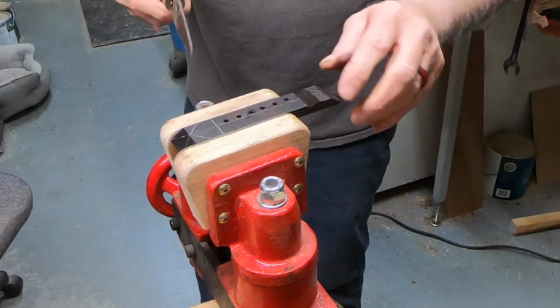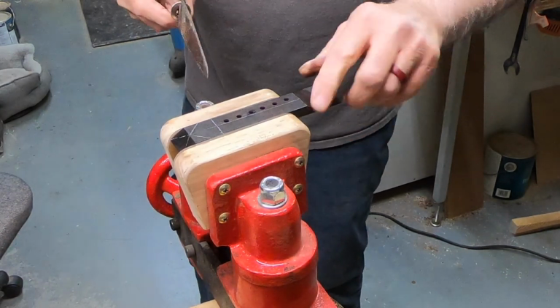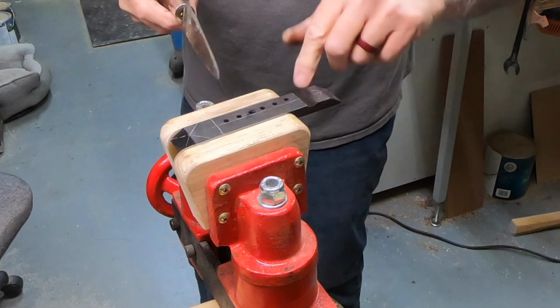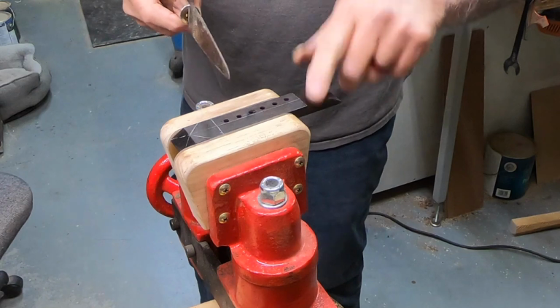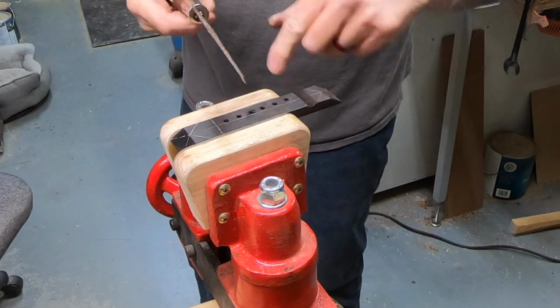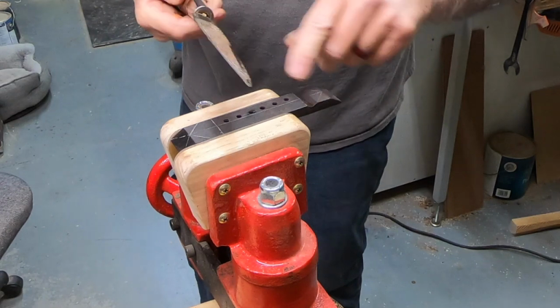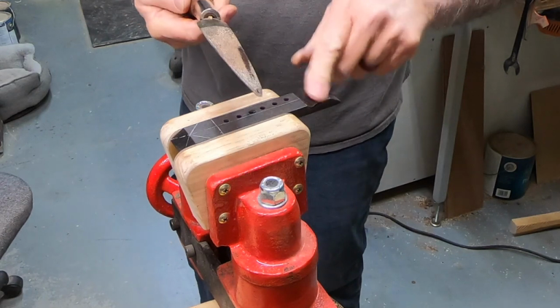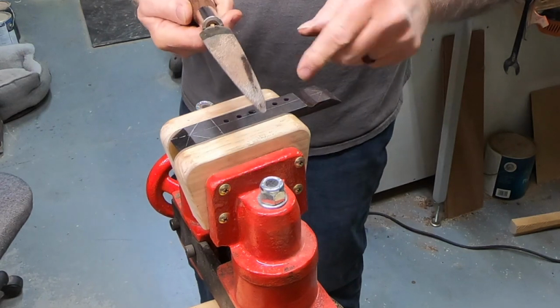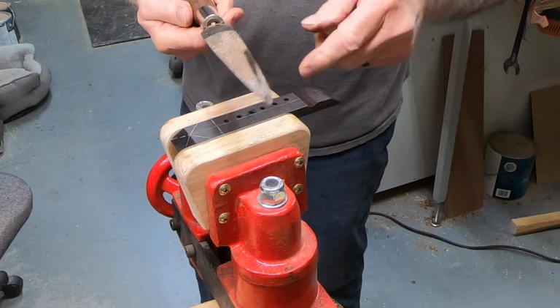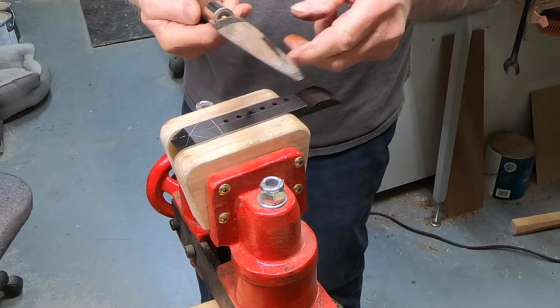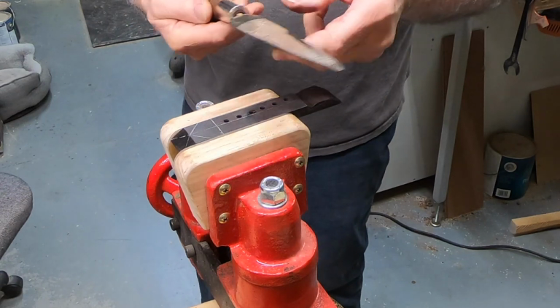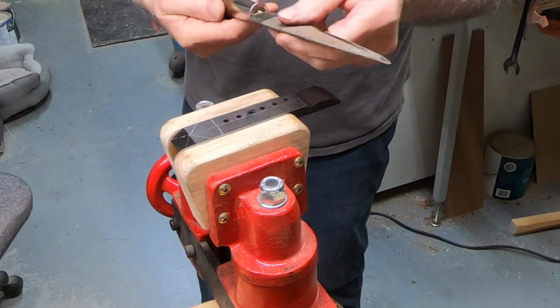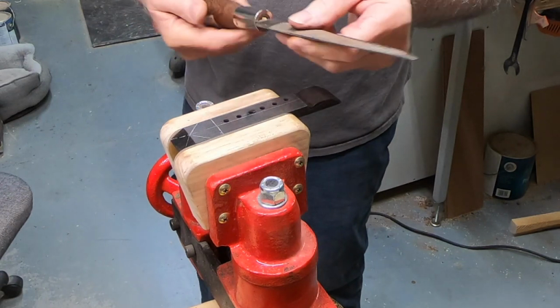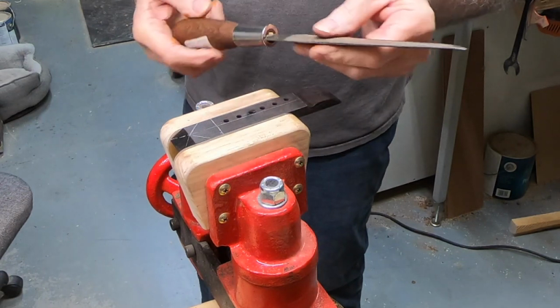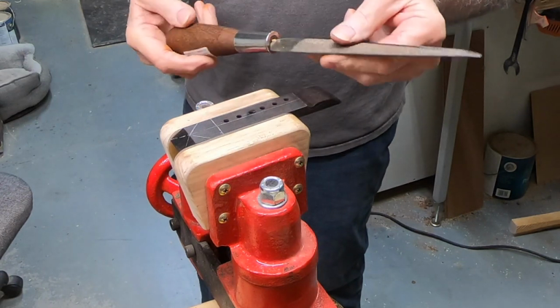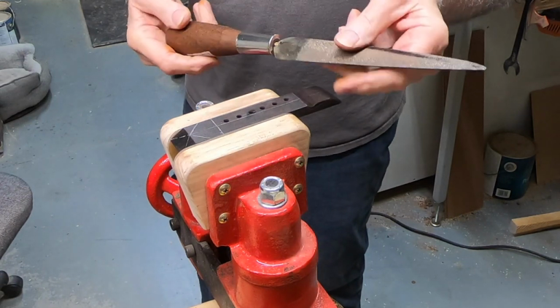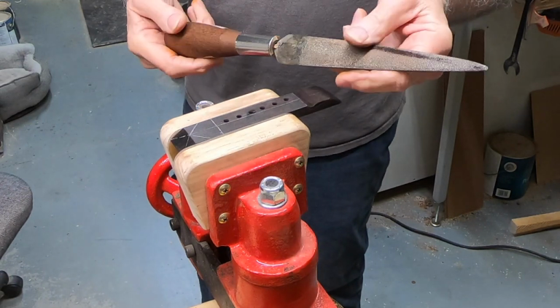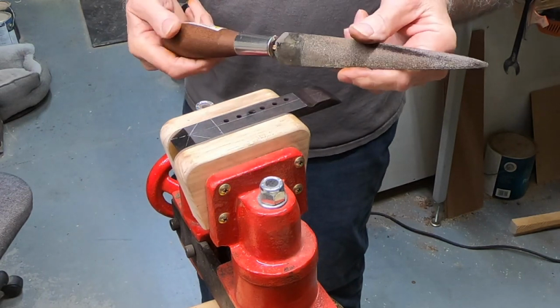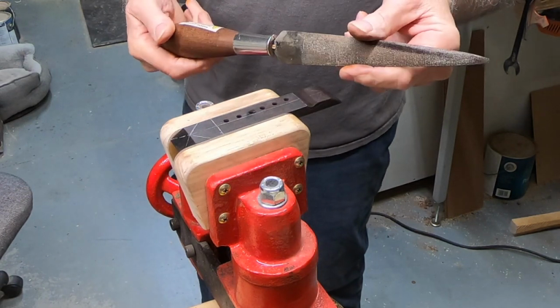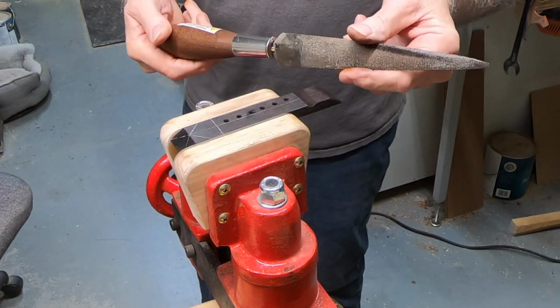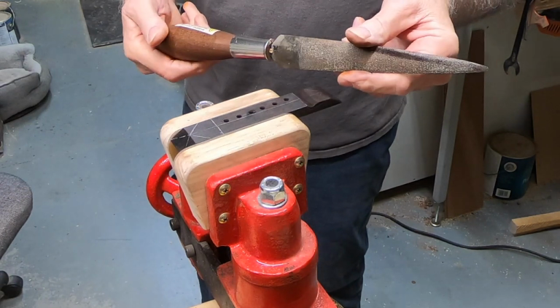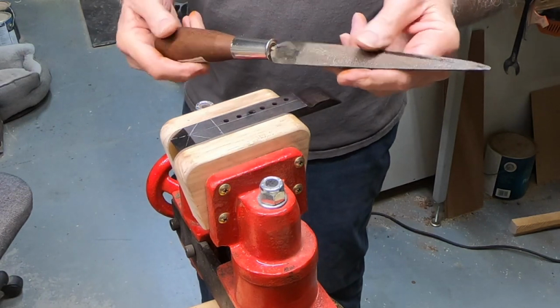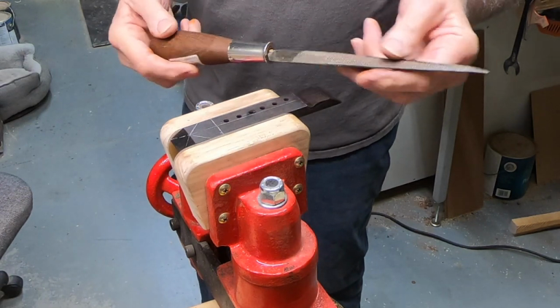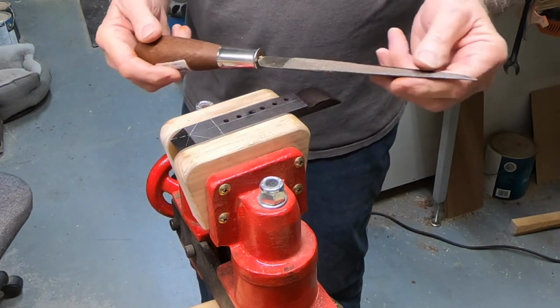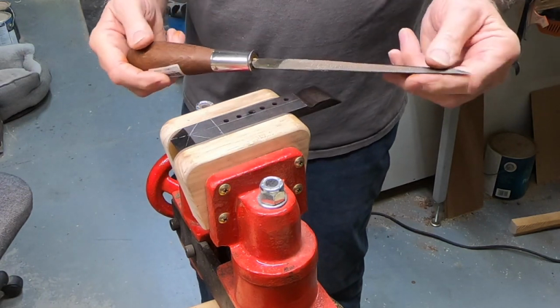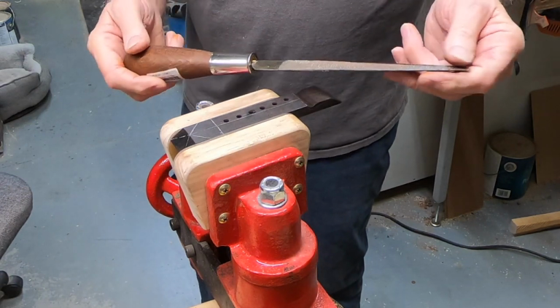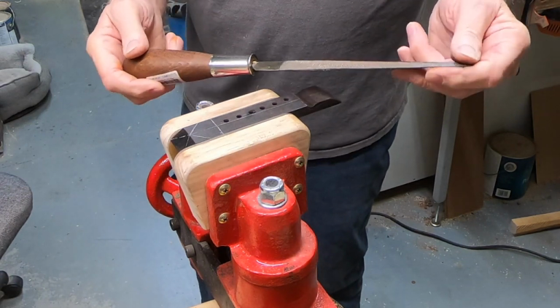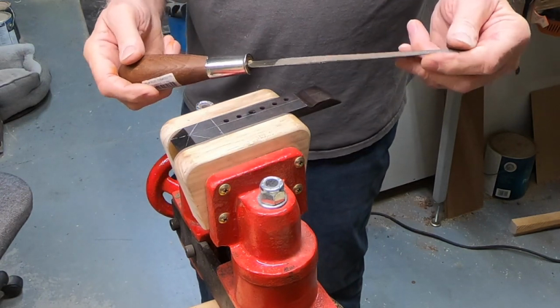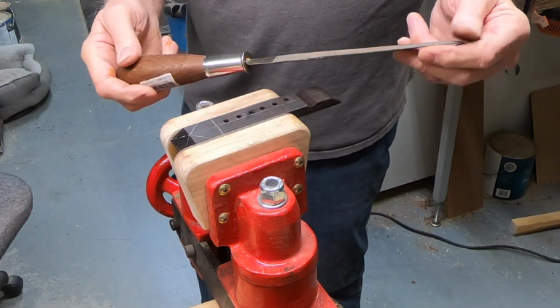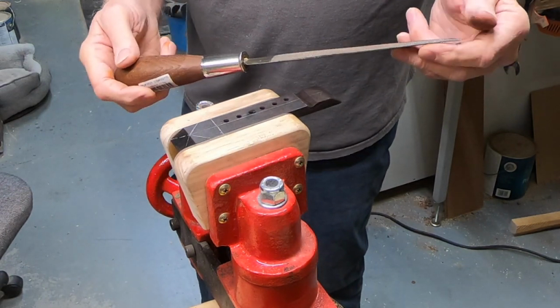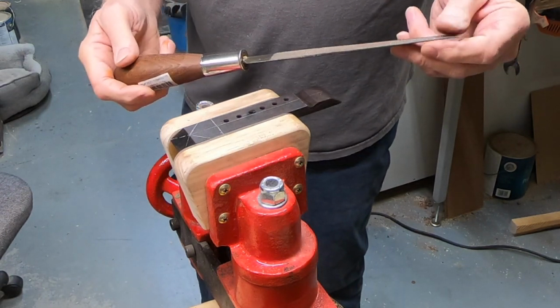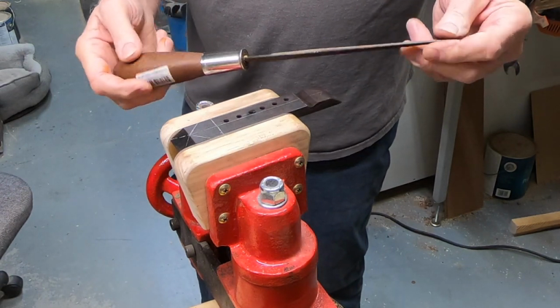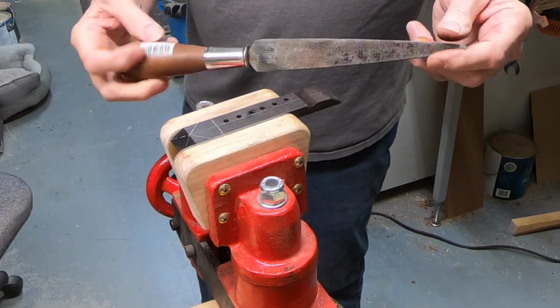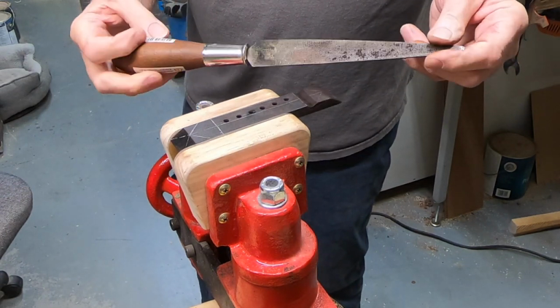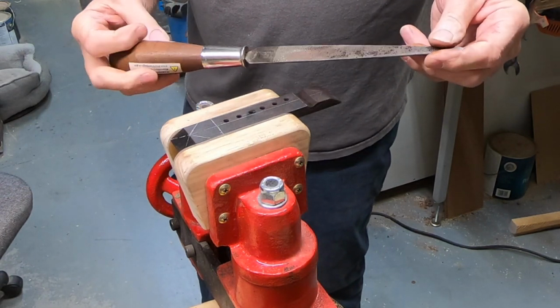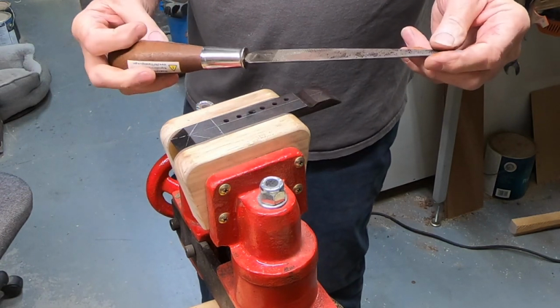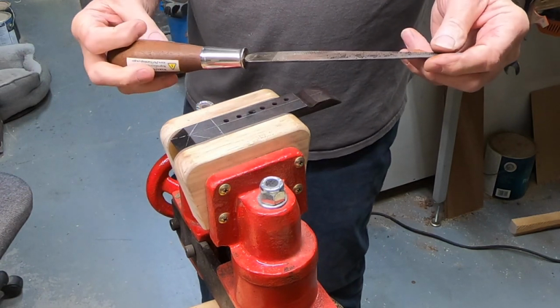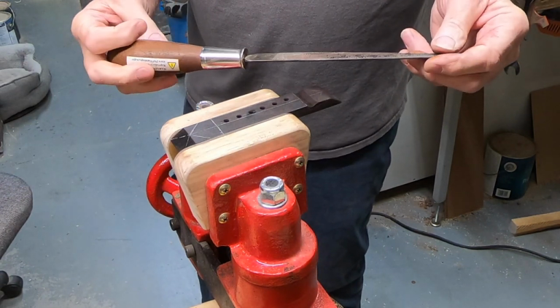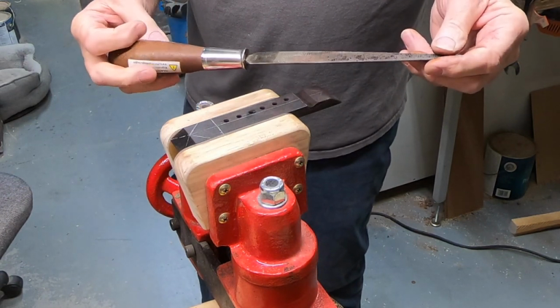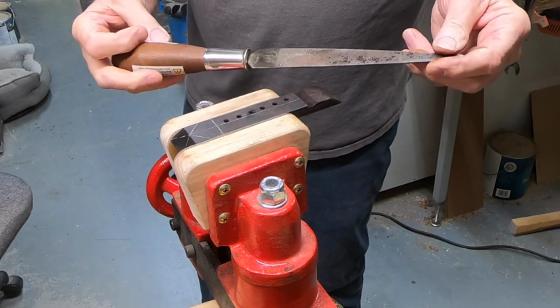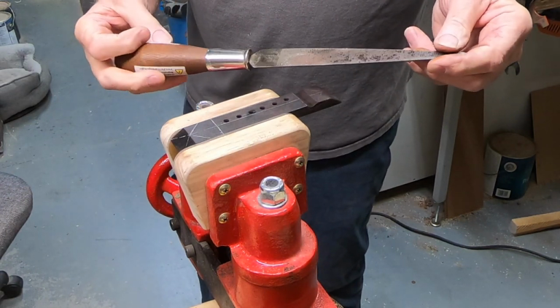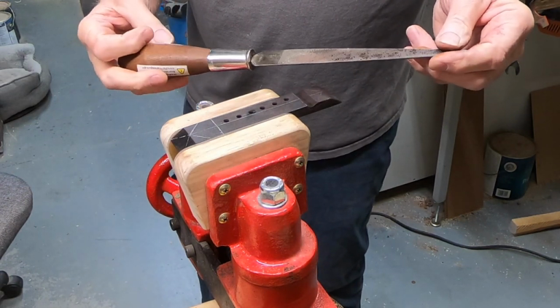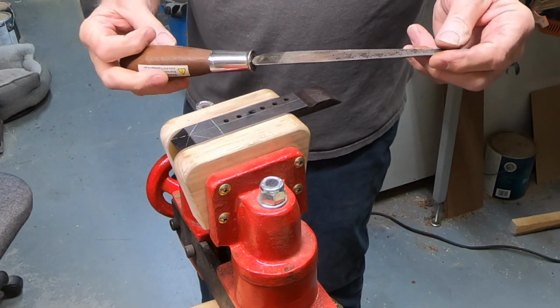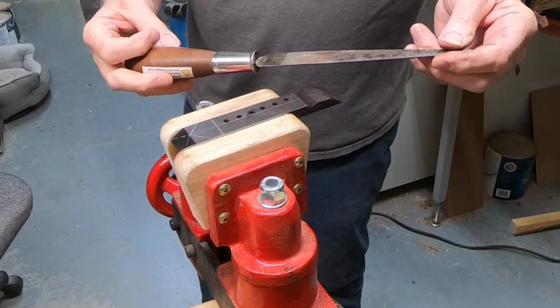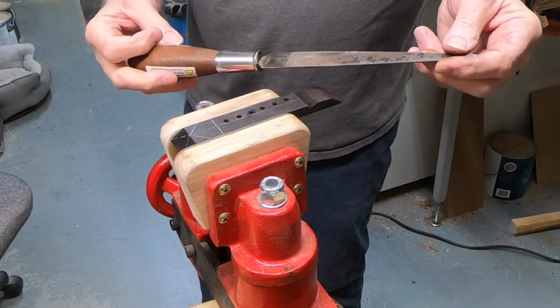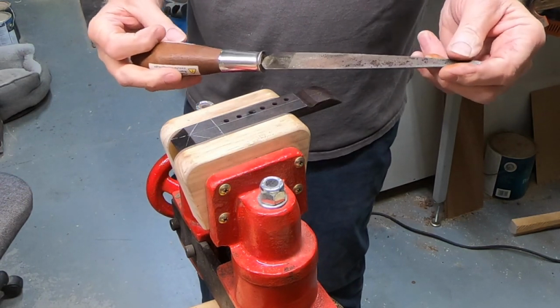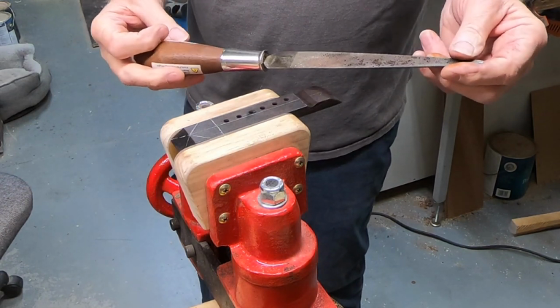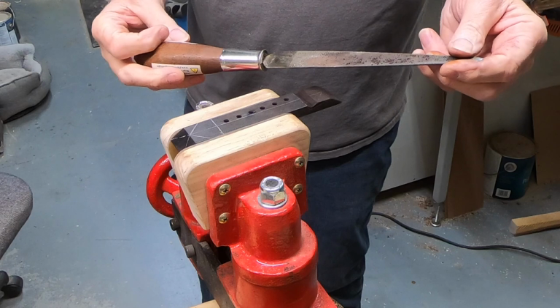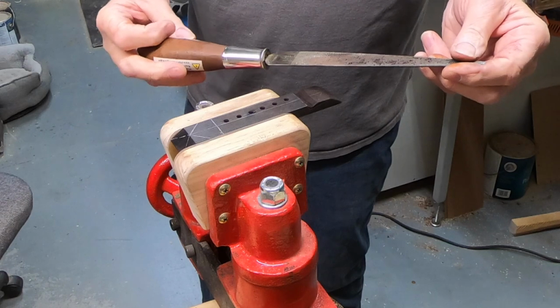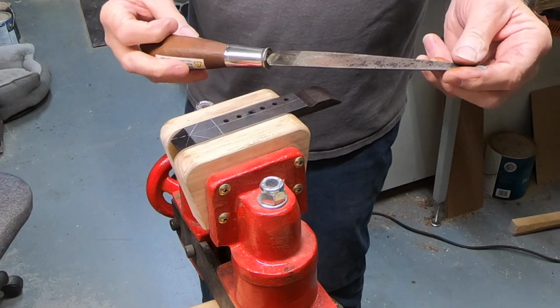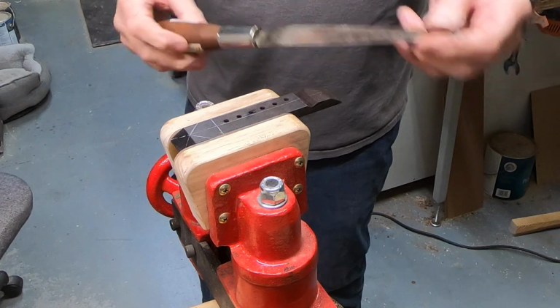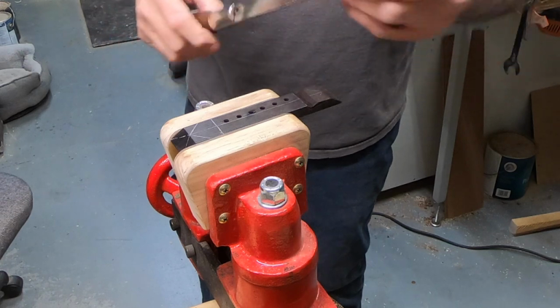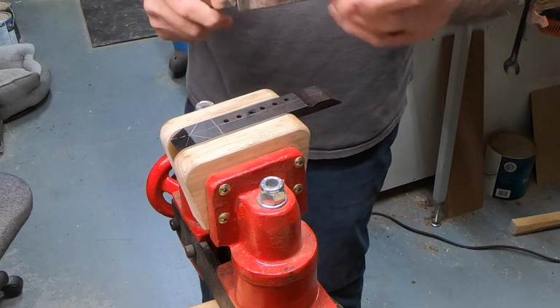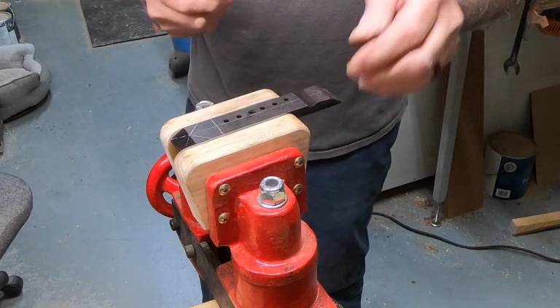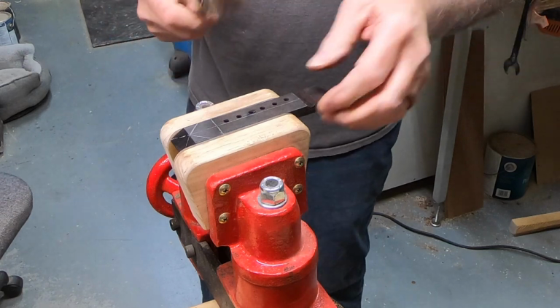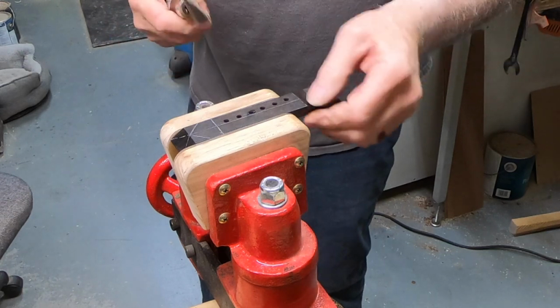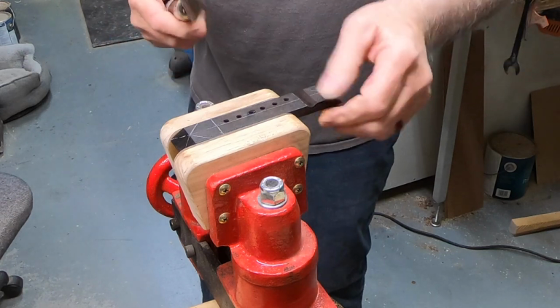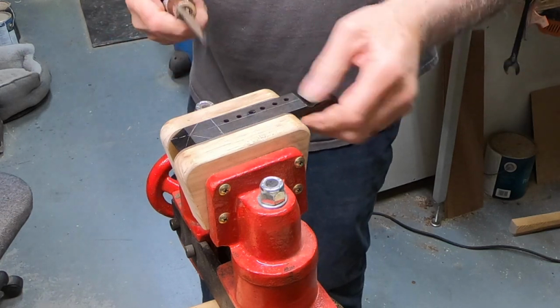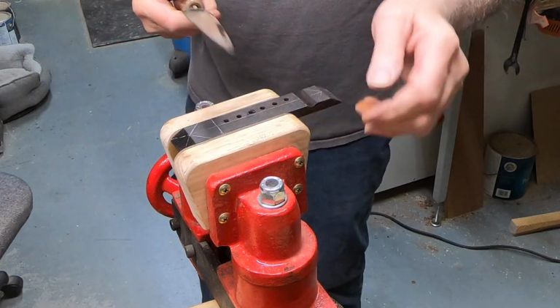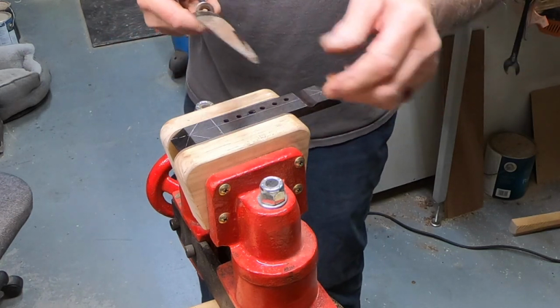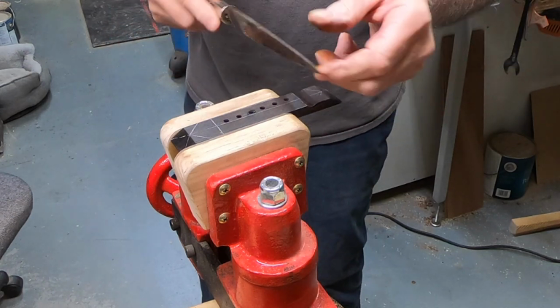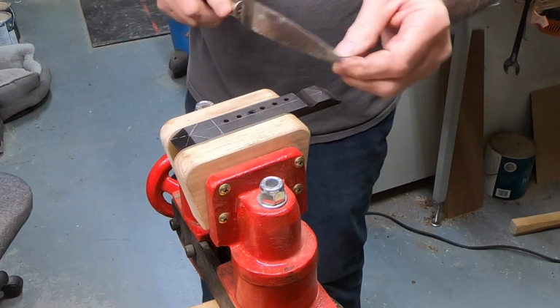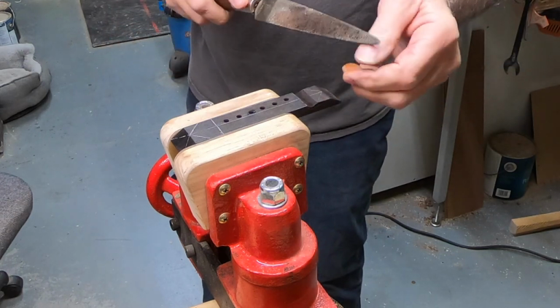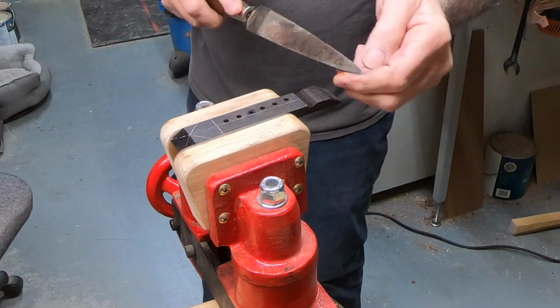This tool I really like for carbon necks — this dragon rasp.